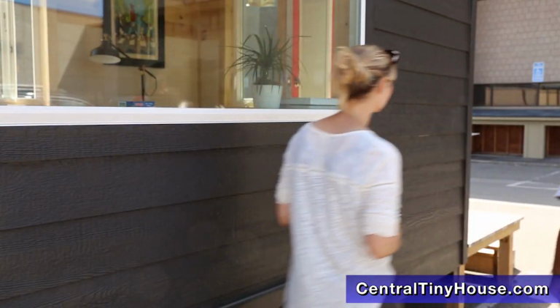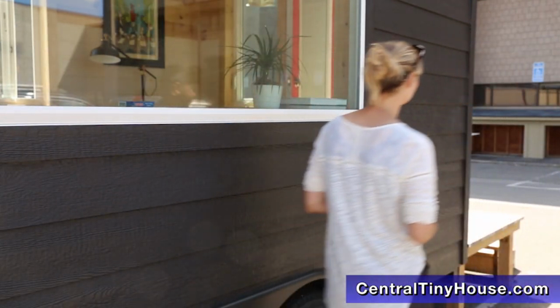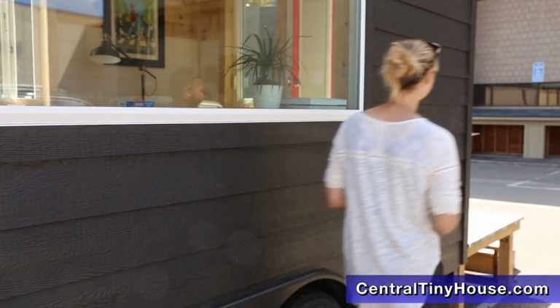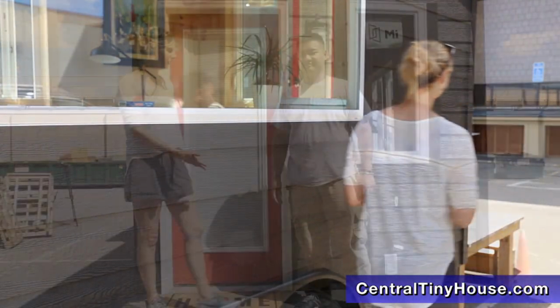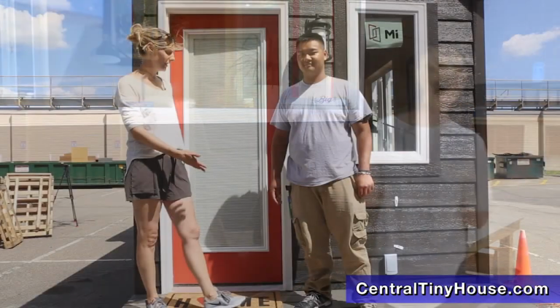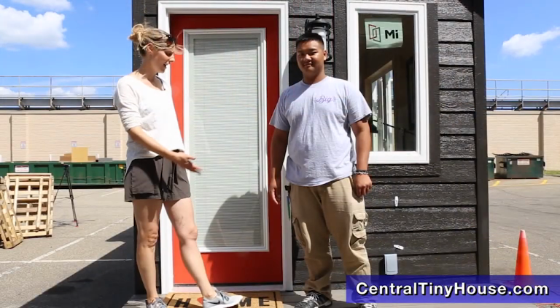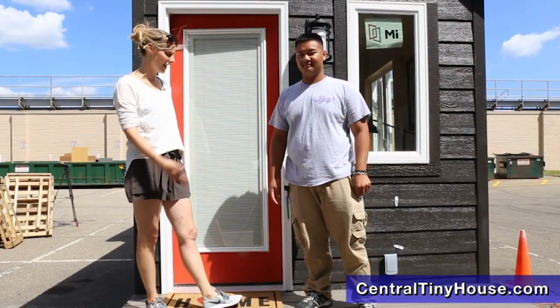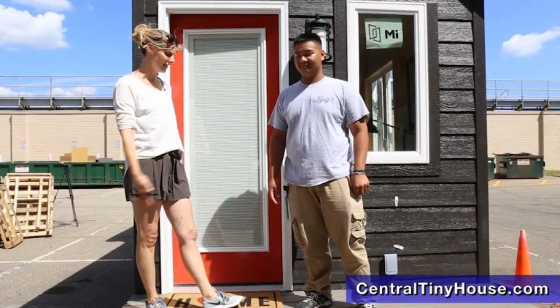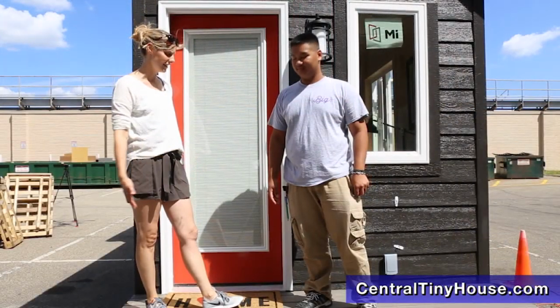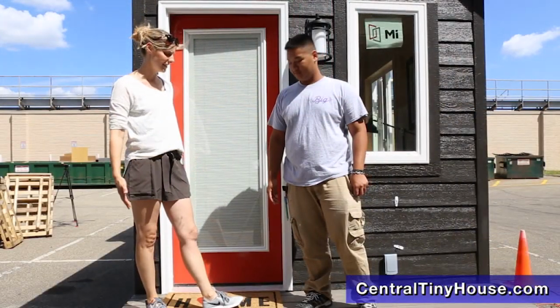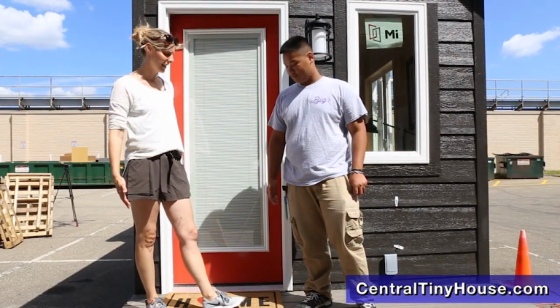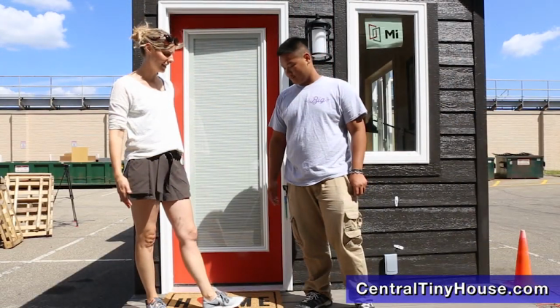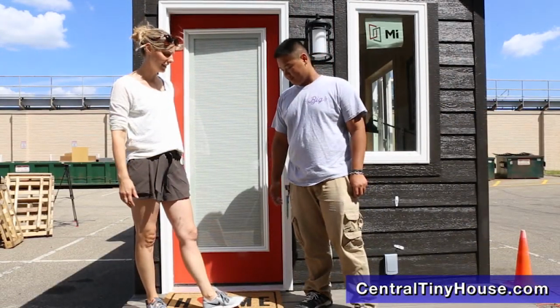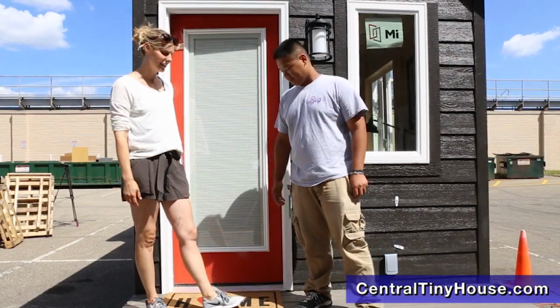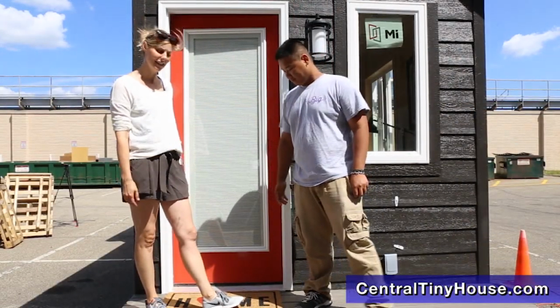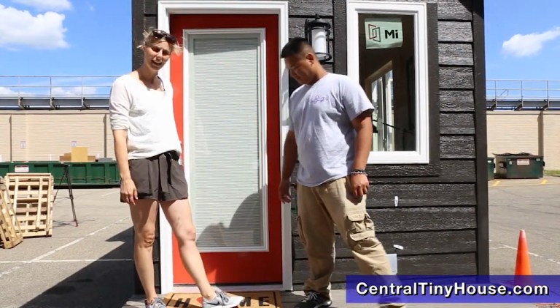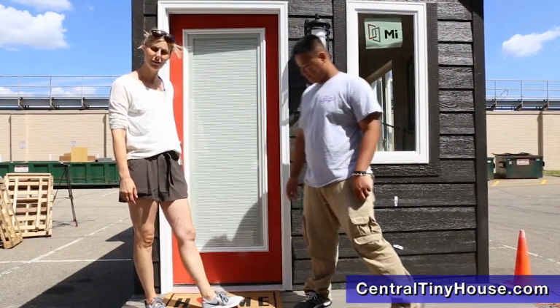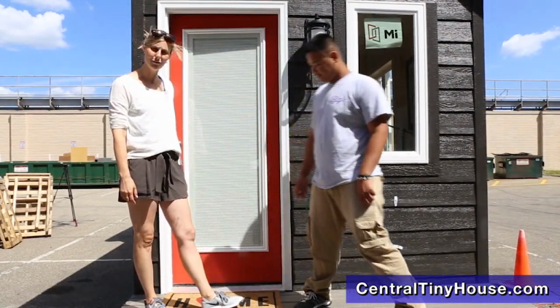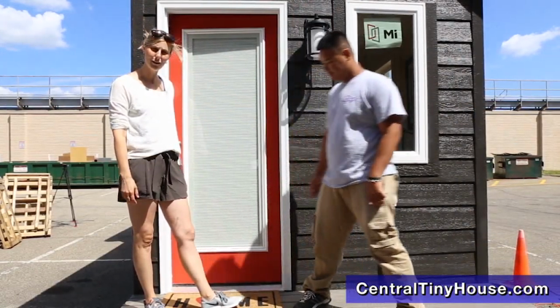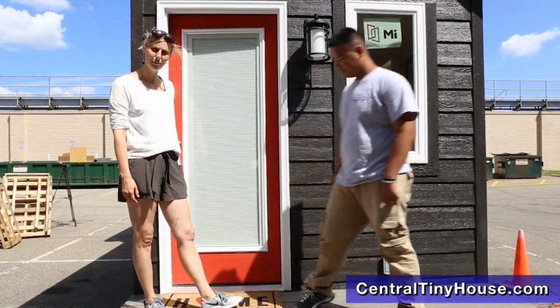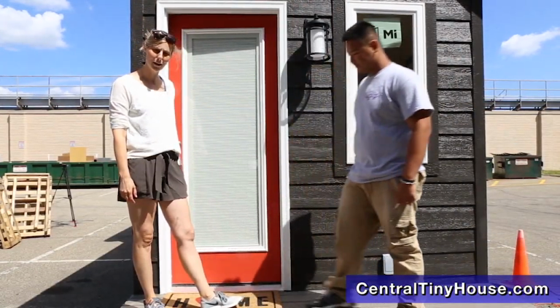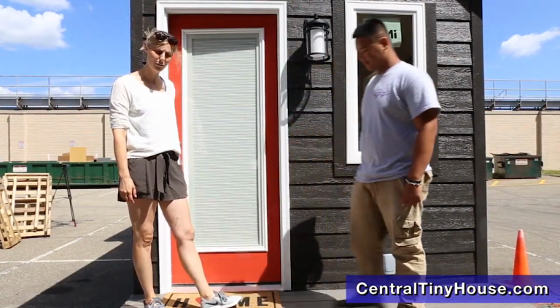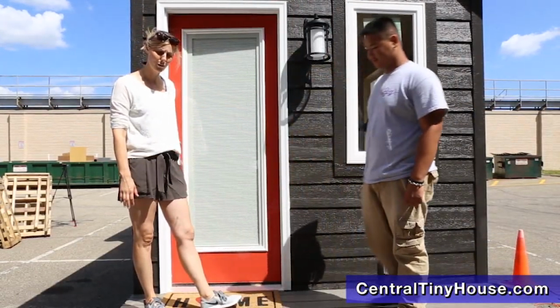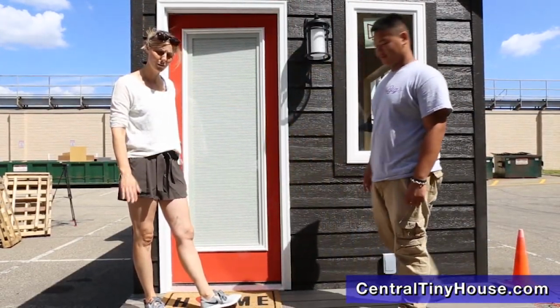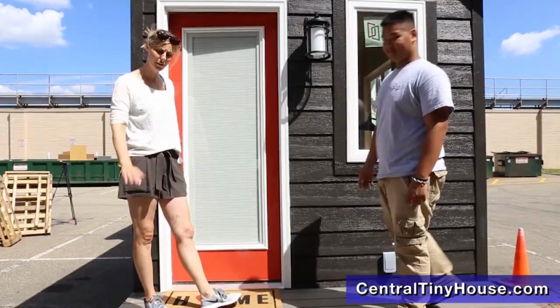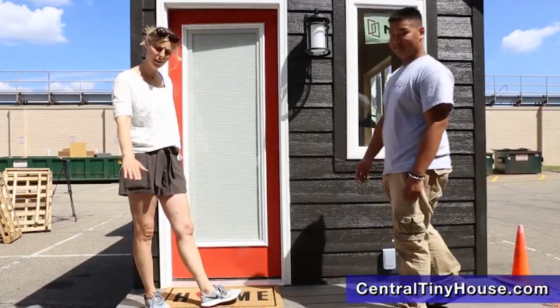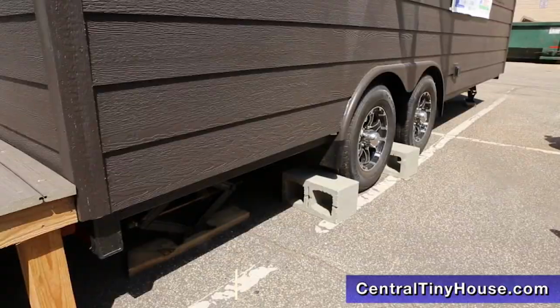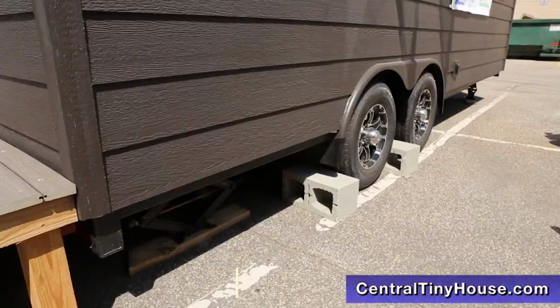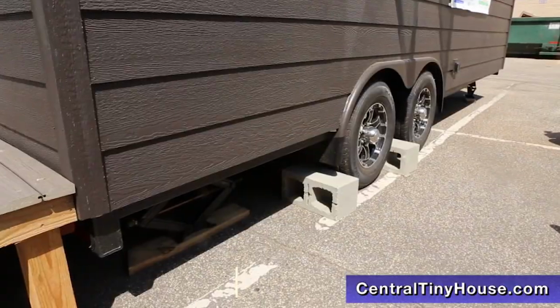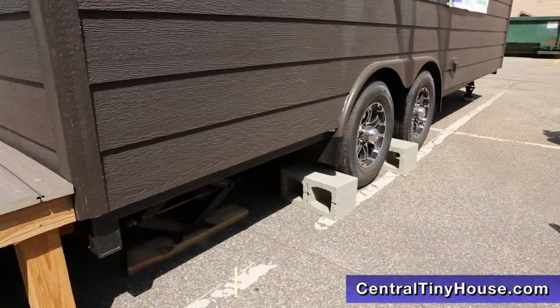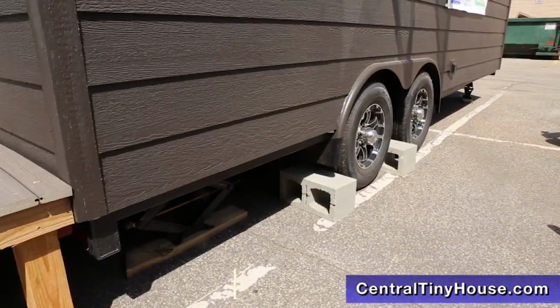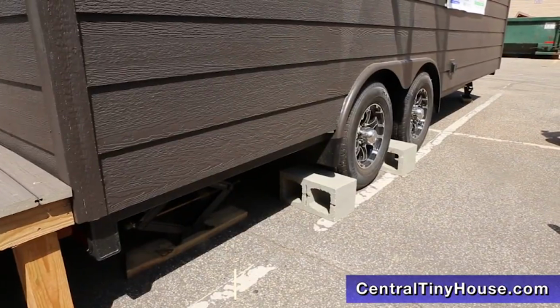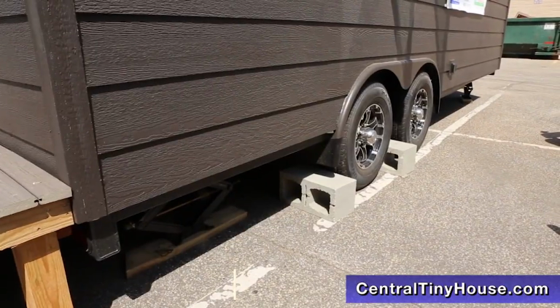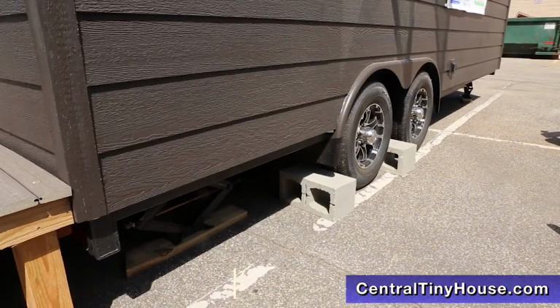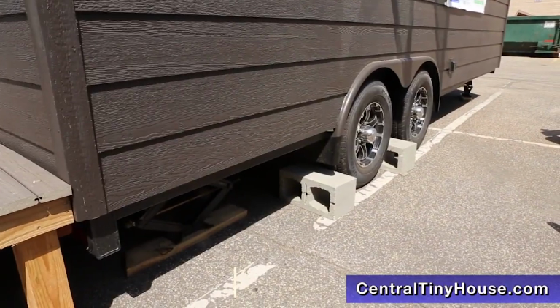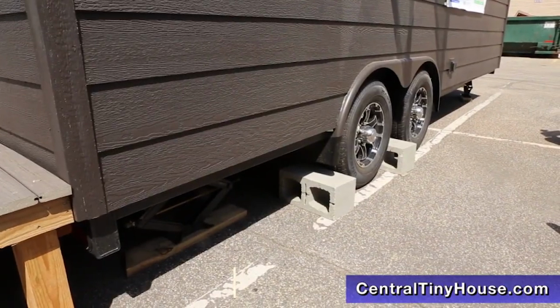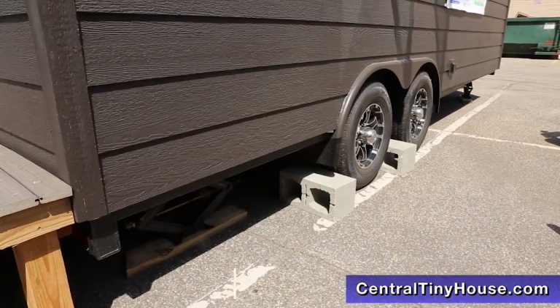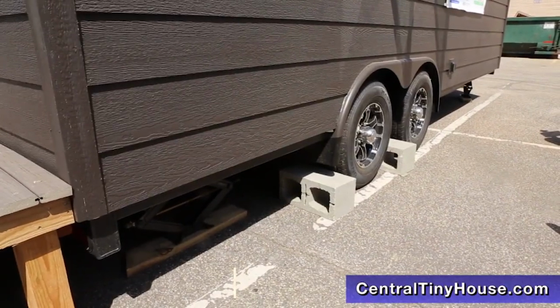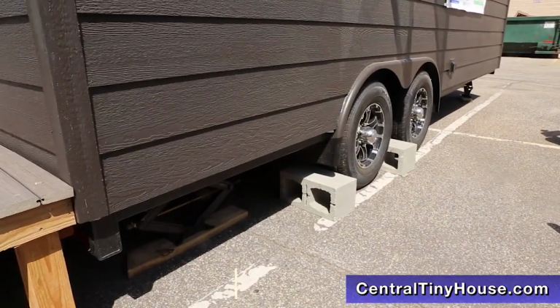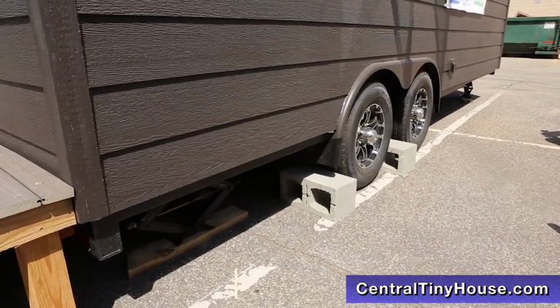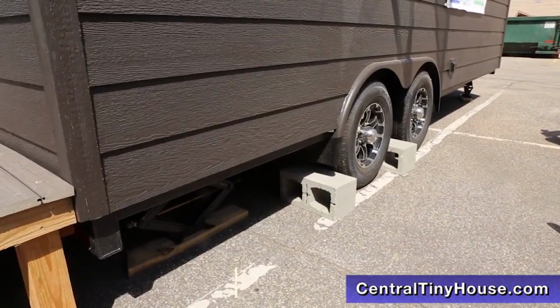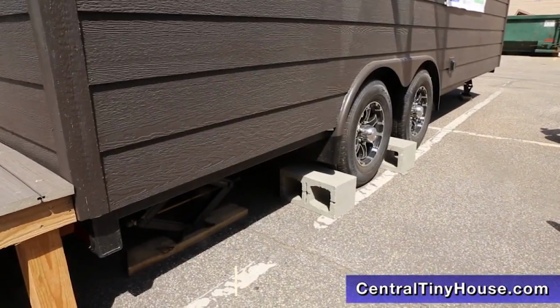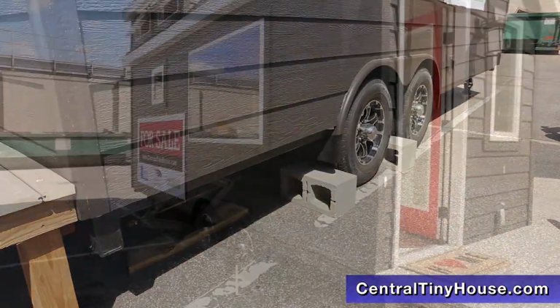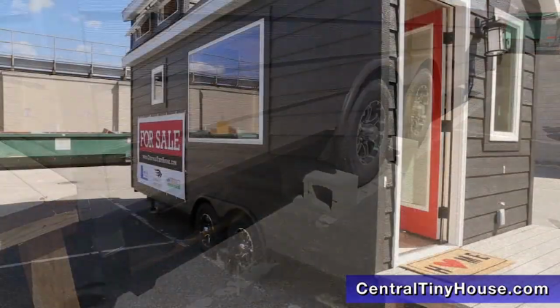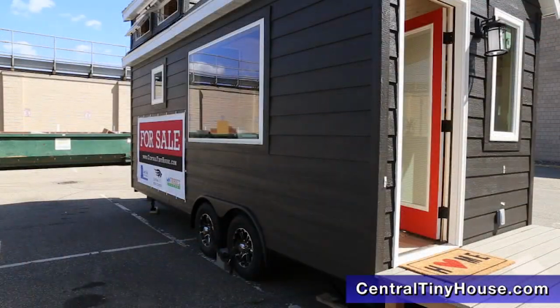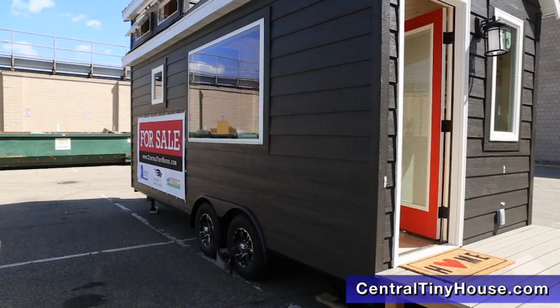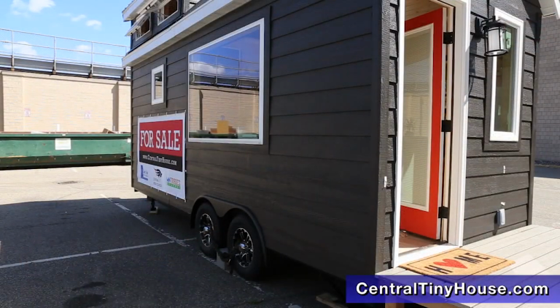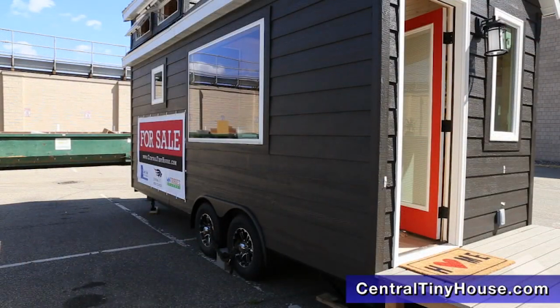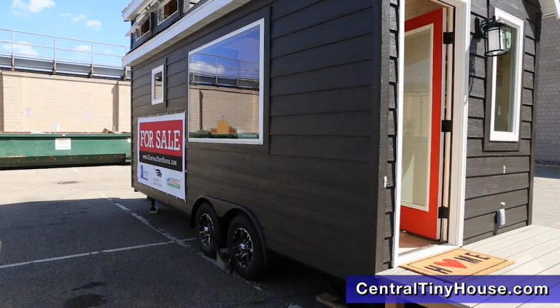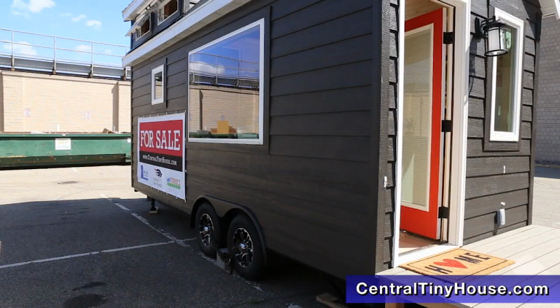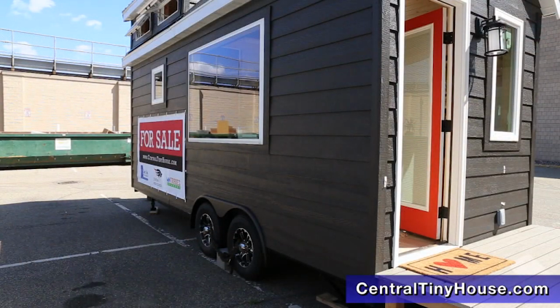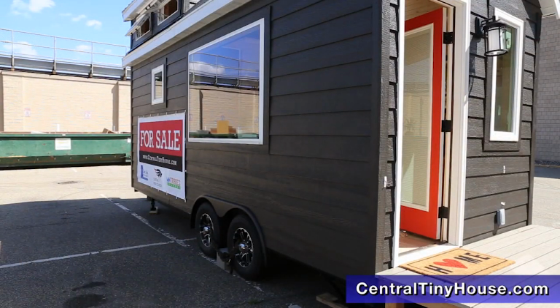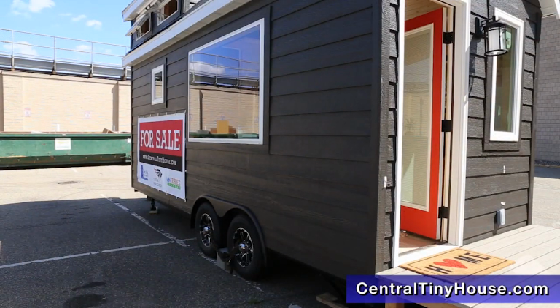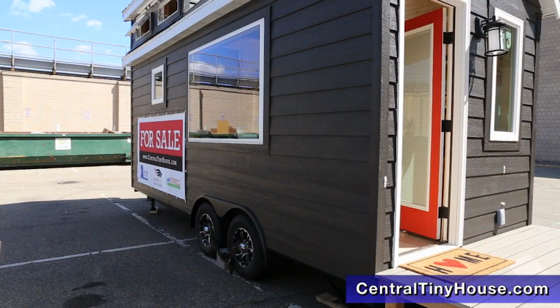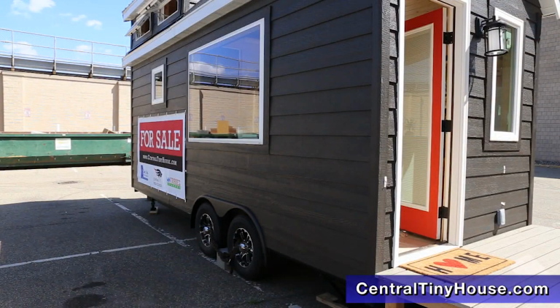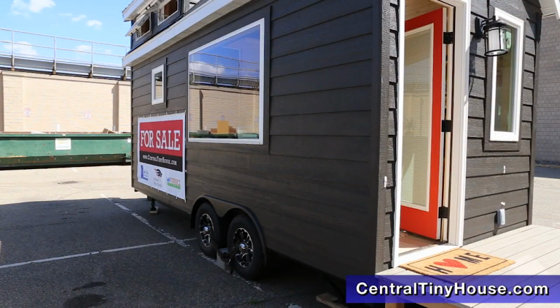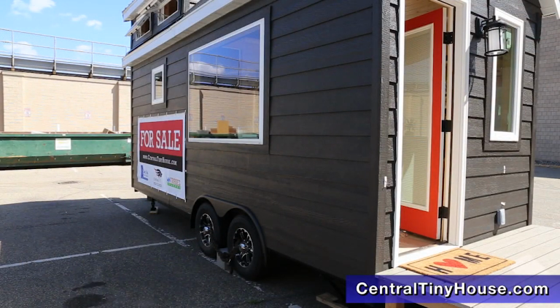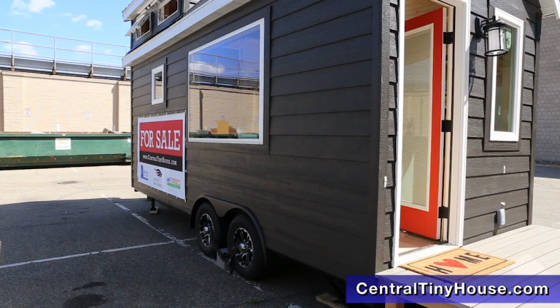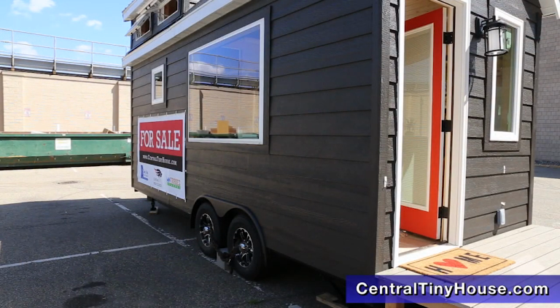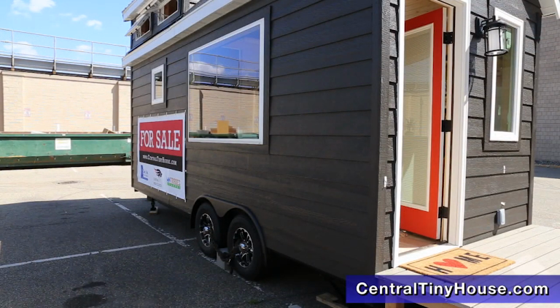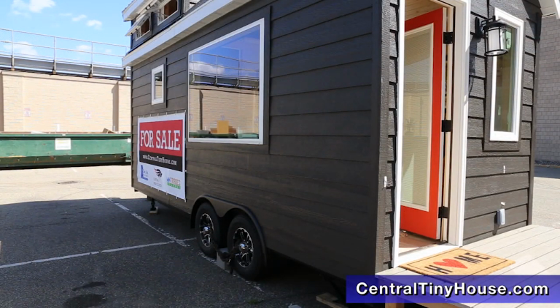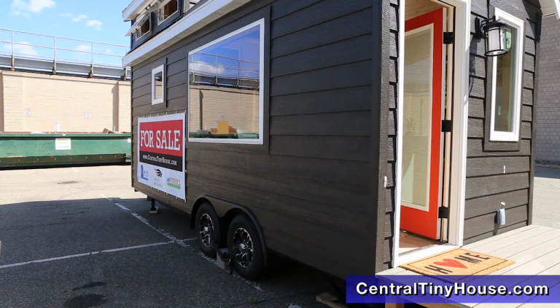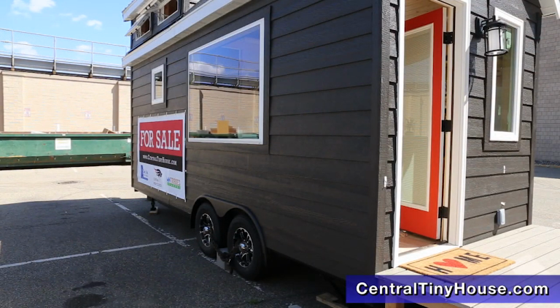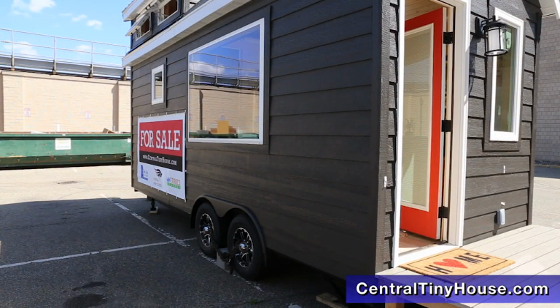Here on the deck it's eight feet by four feet. The tiny house itself sits on an eight by 20 foot trailer on wheels.